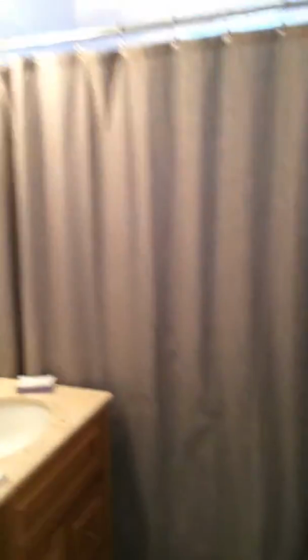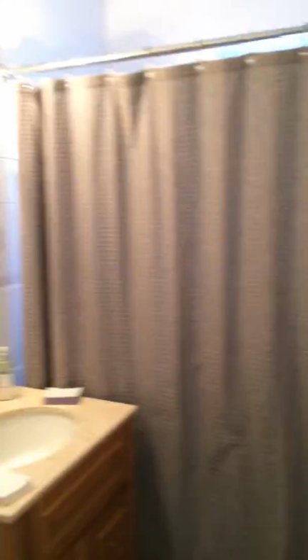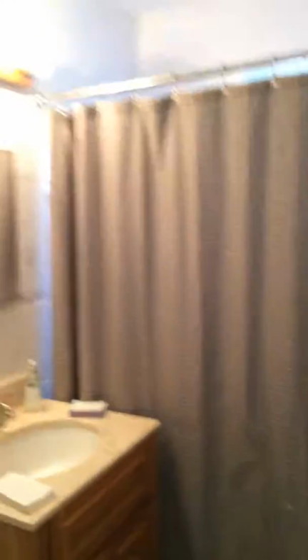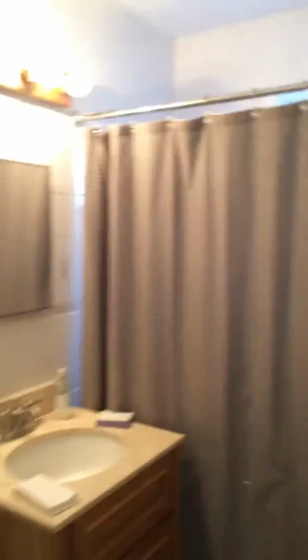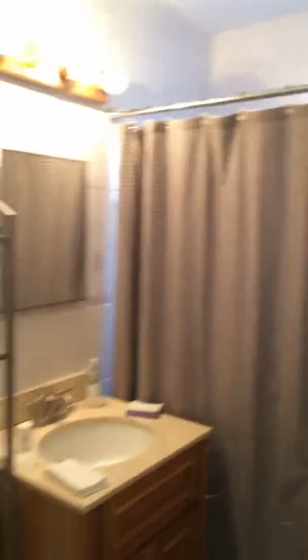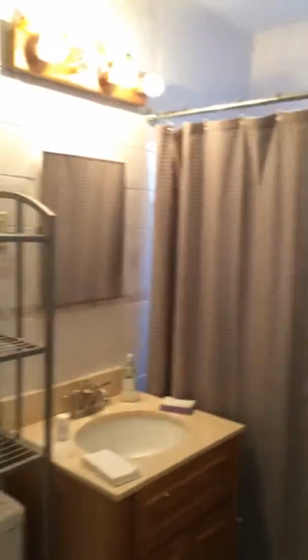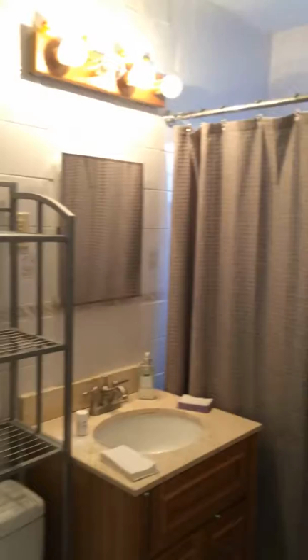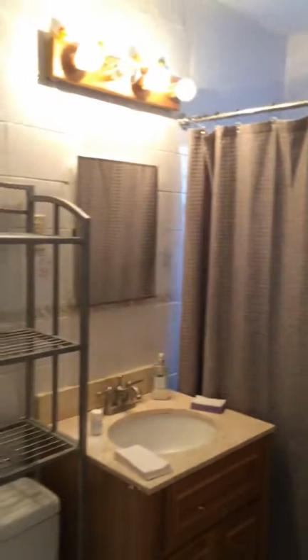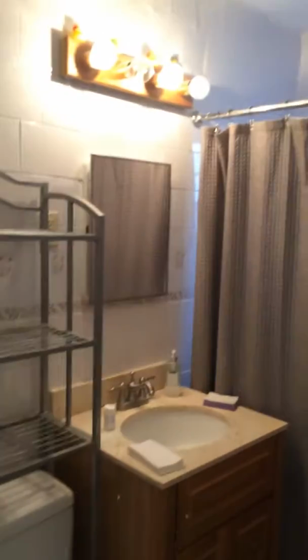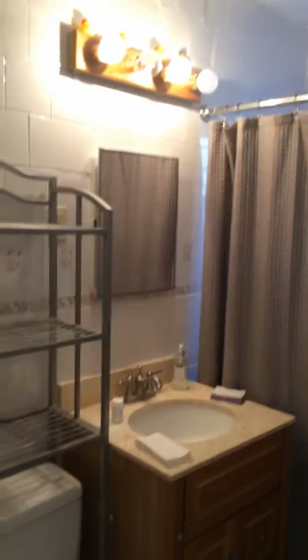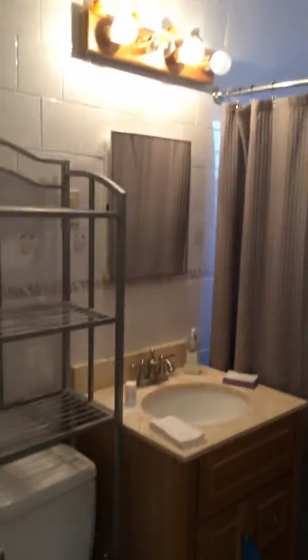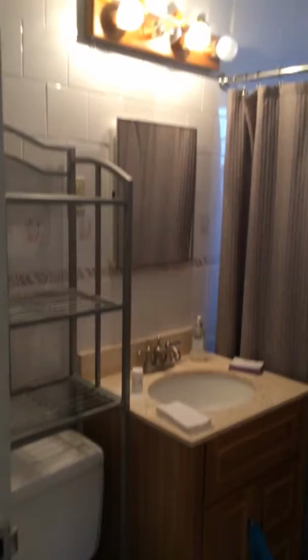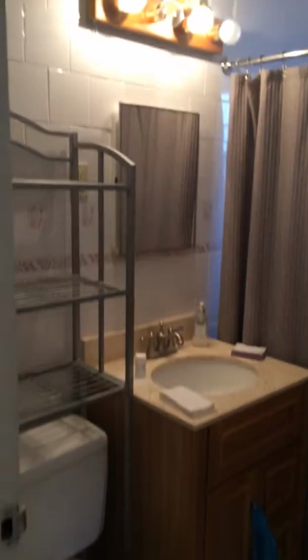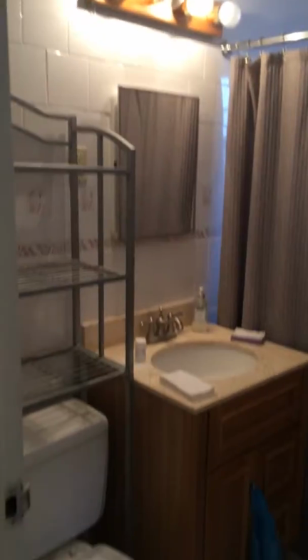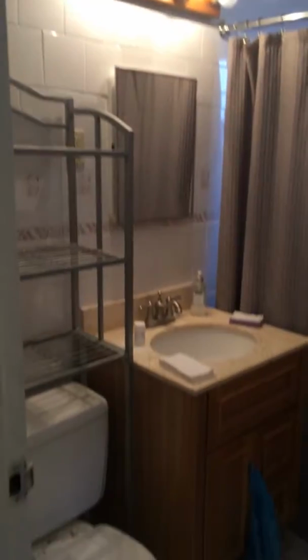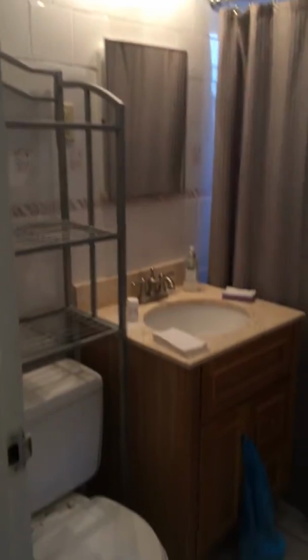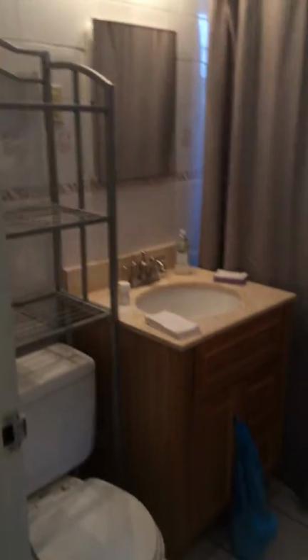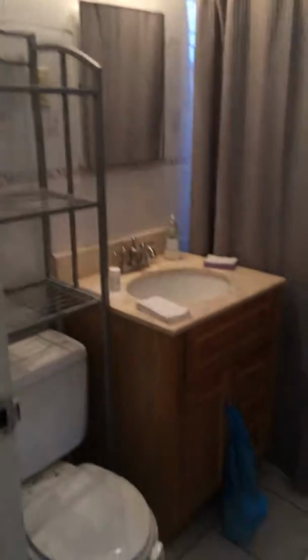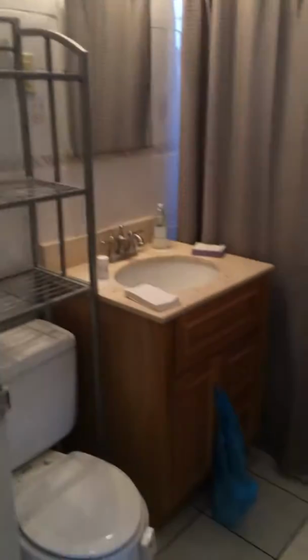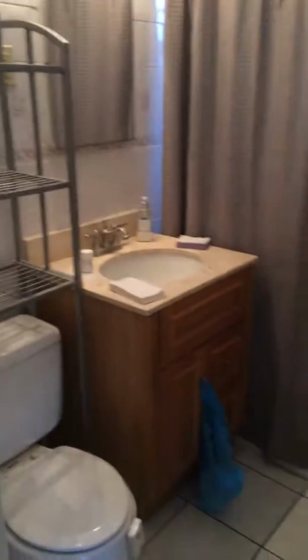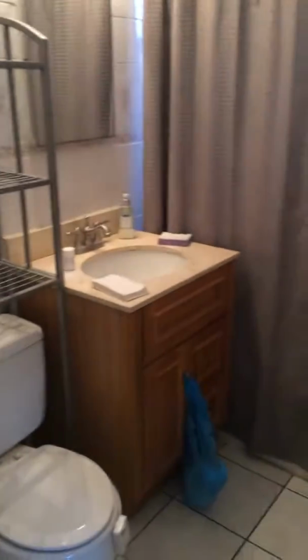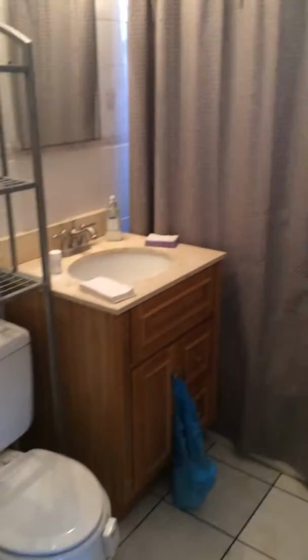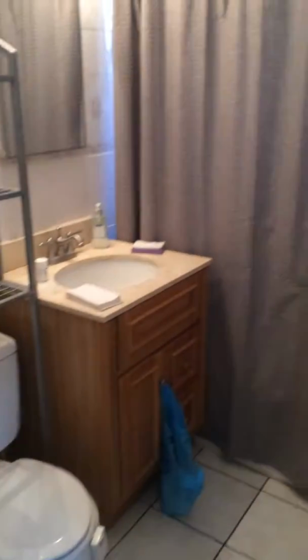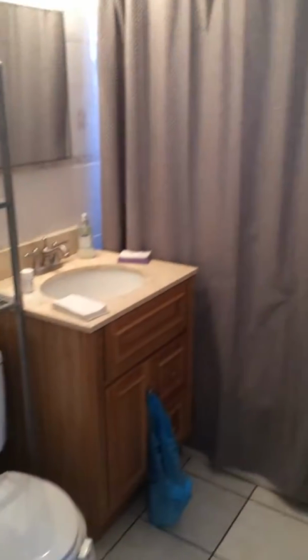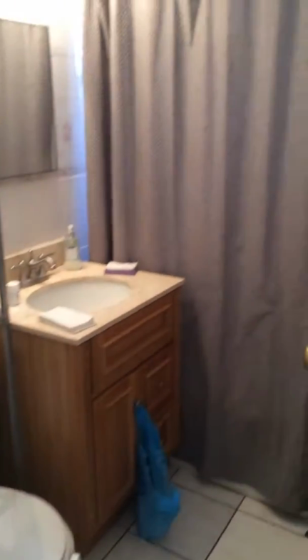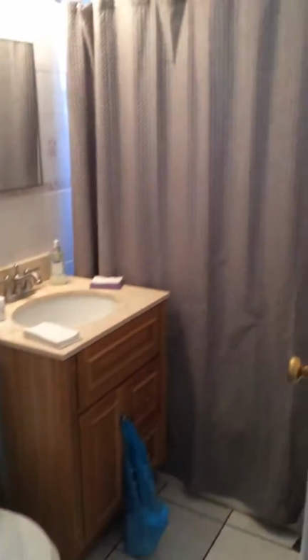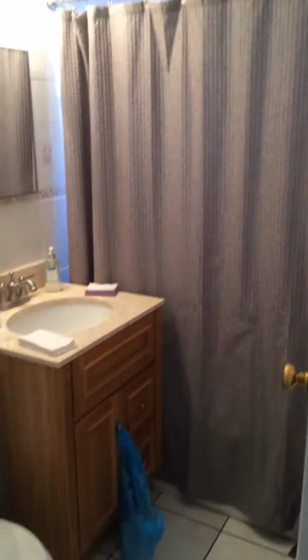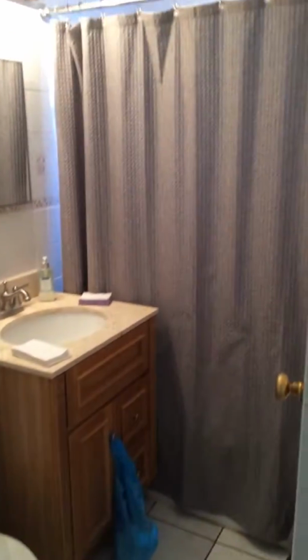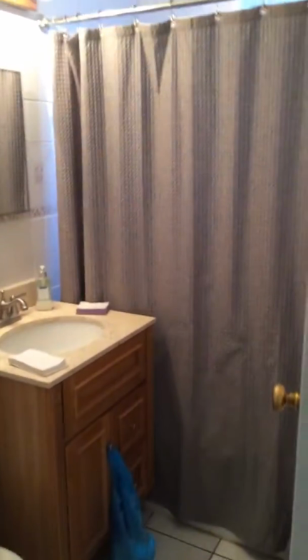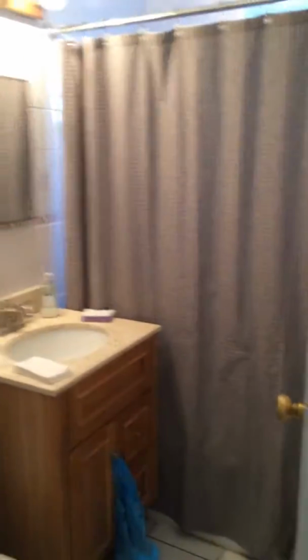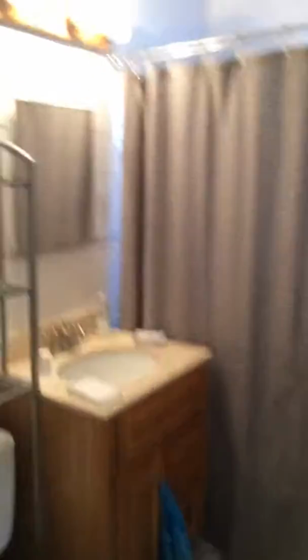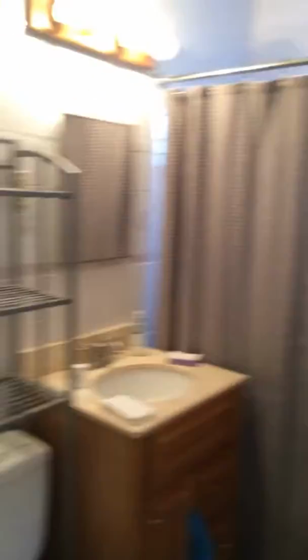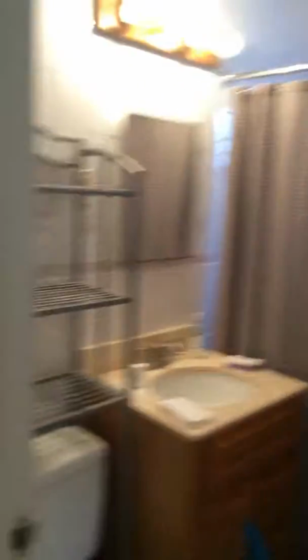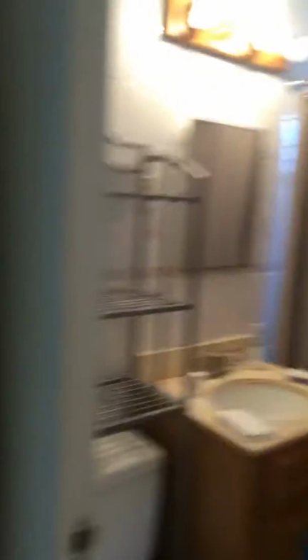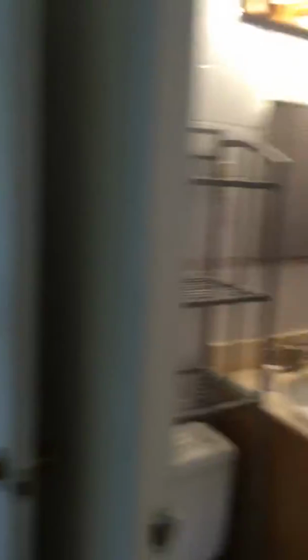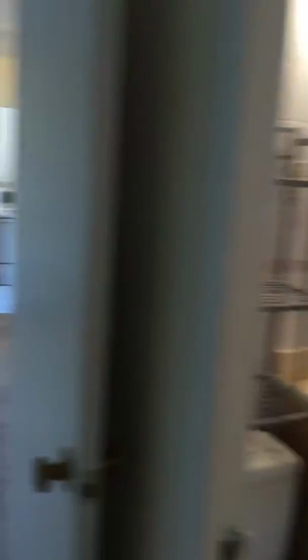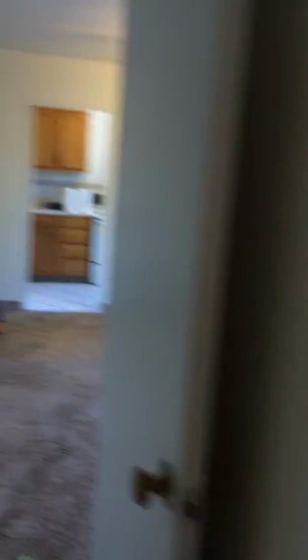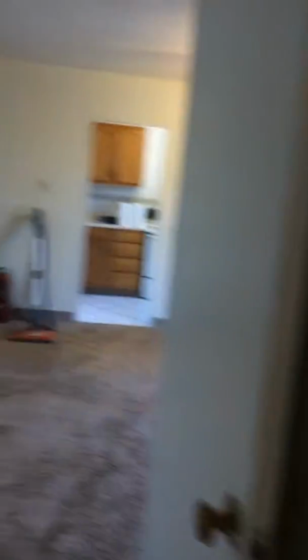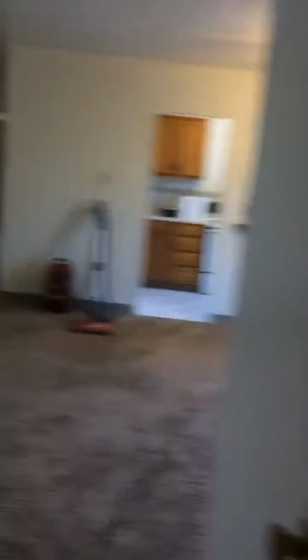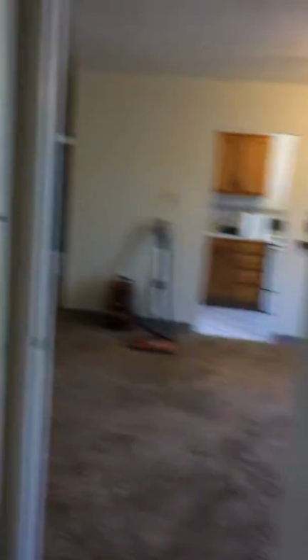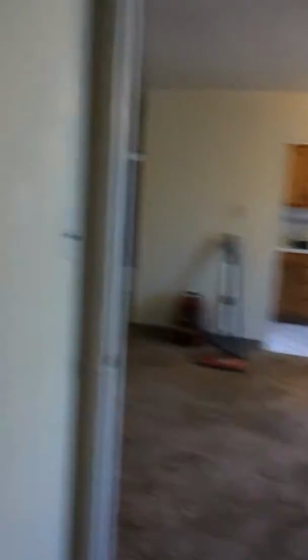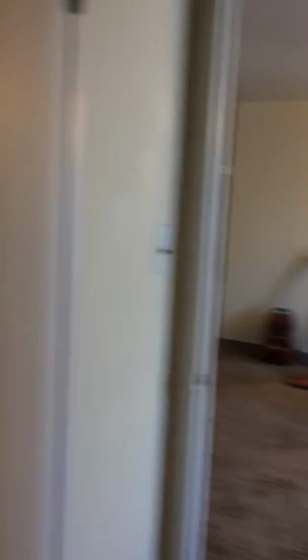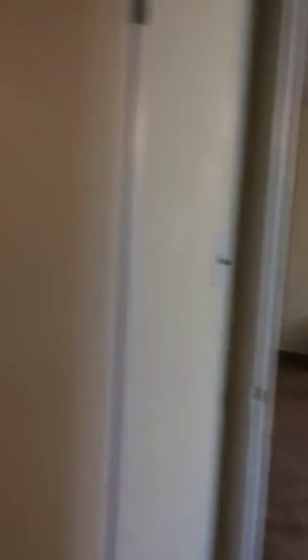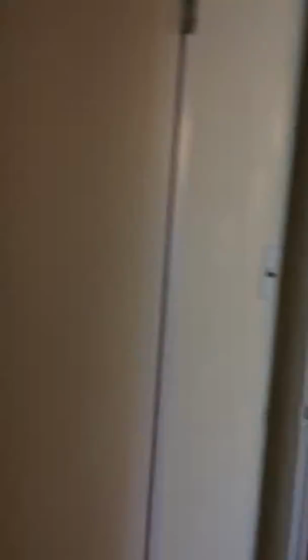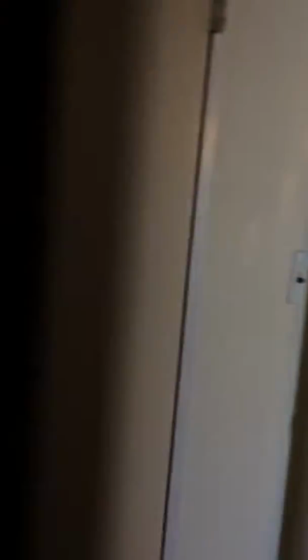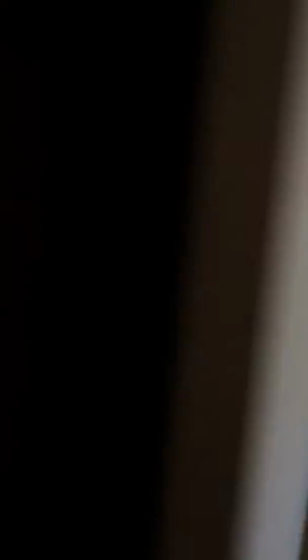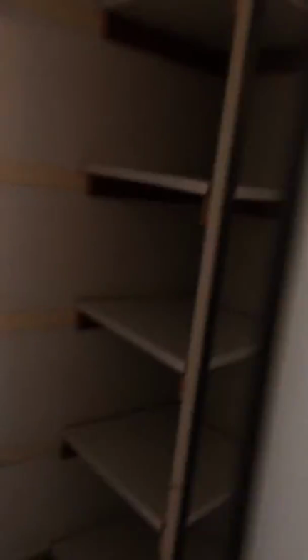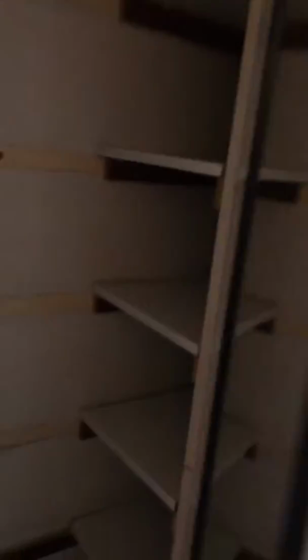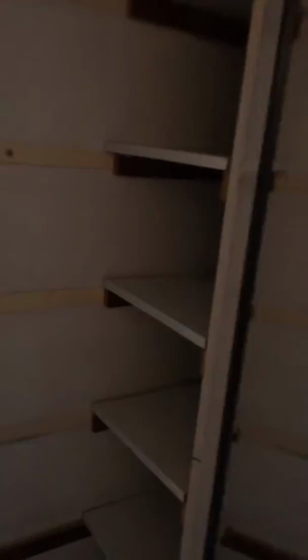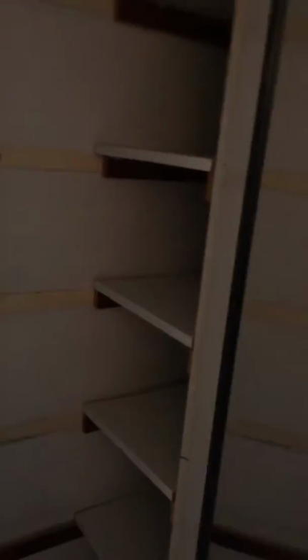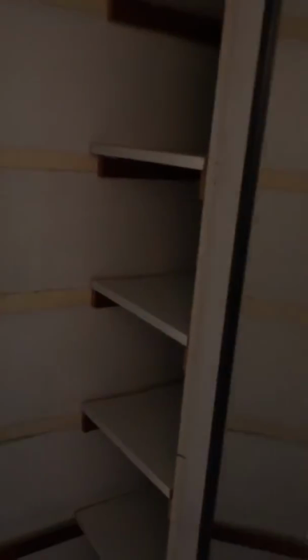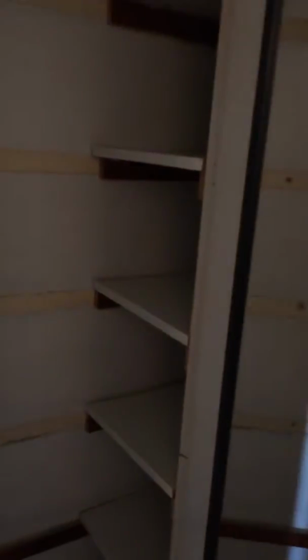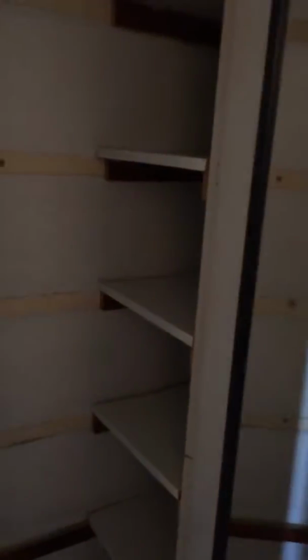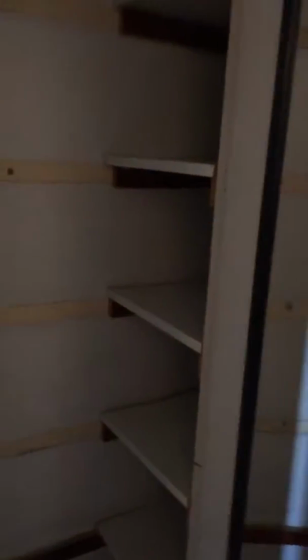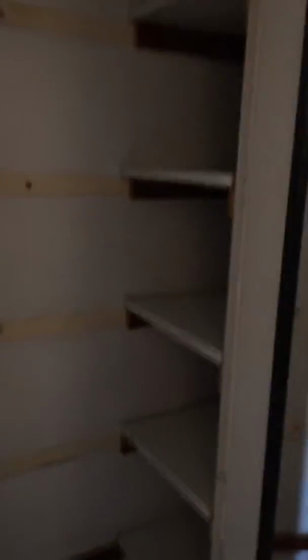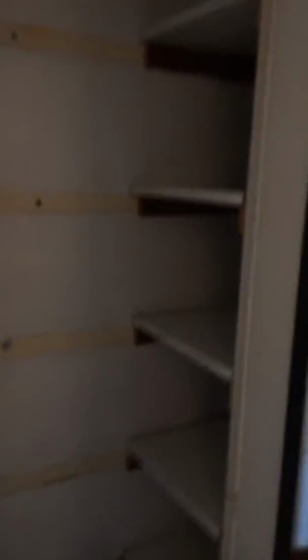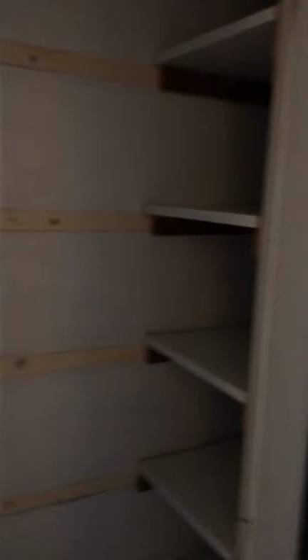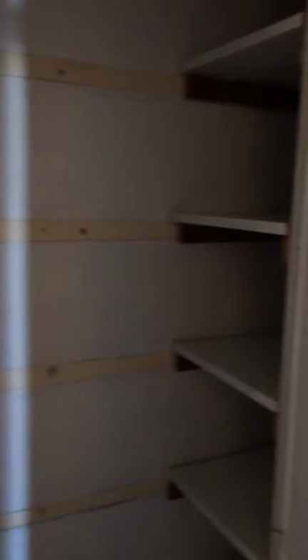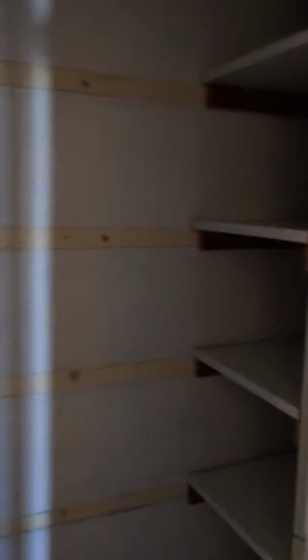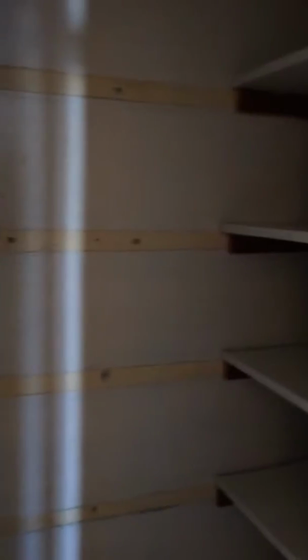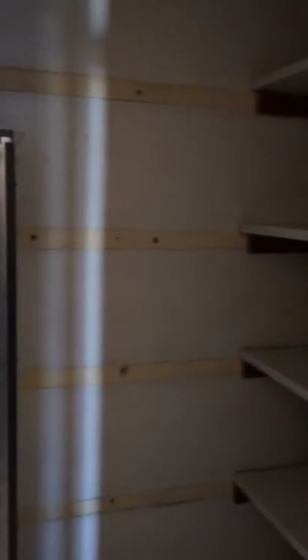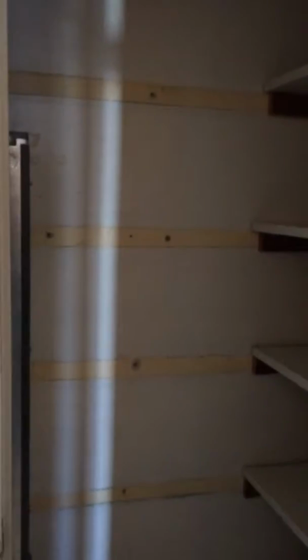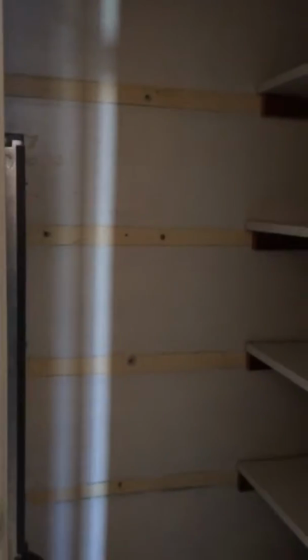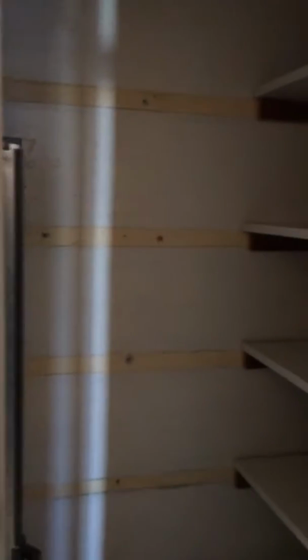We'll head back through here, and through this hallway is the bathroom. This has an updated vanity. And then over here you have your second closet.